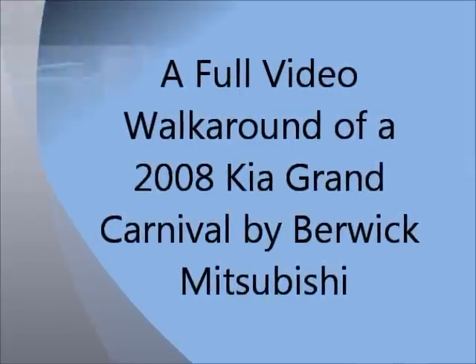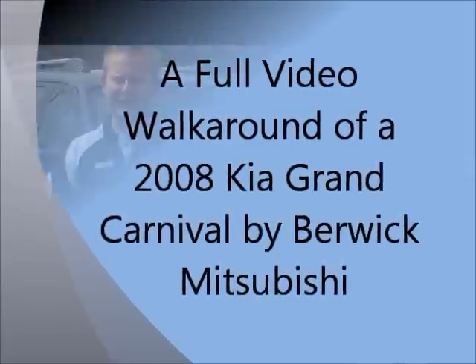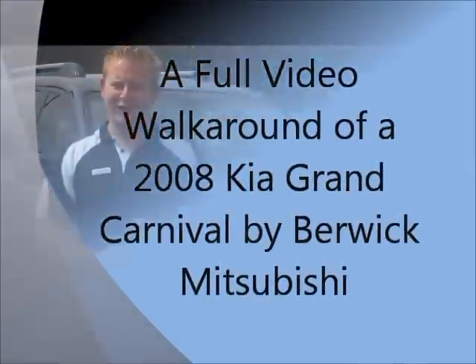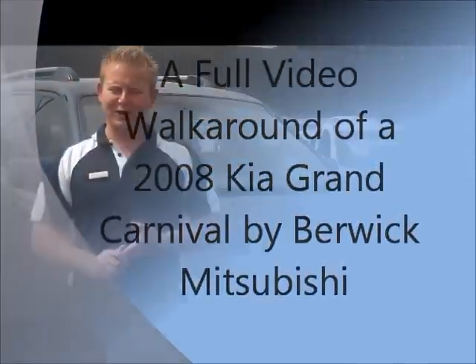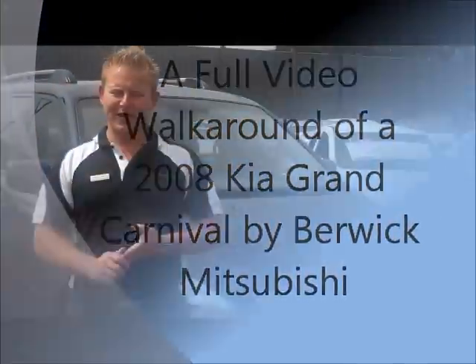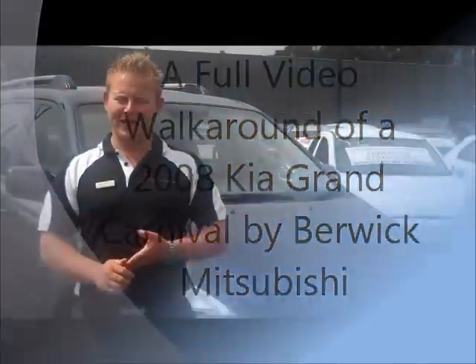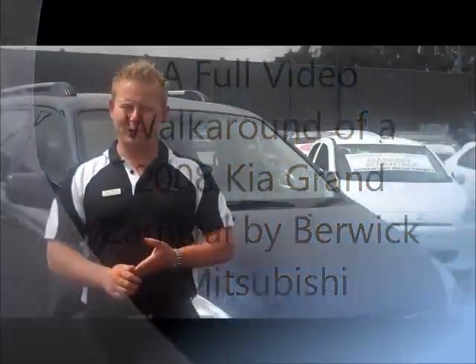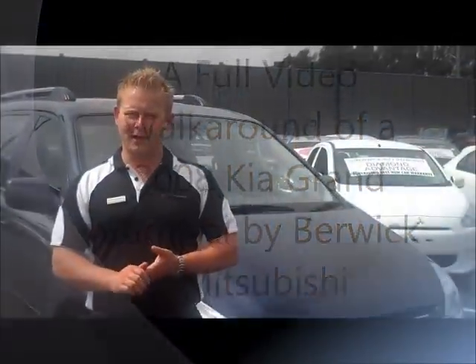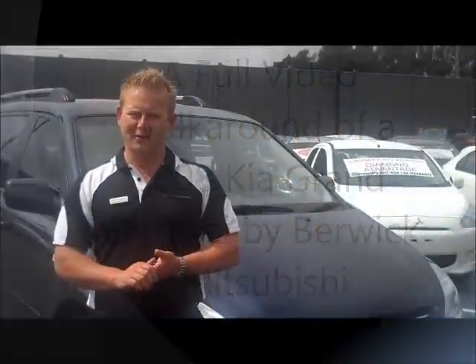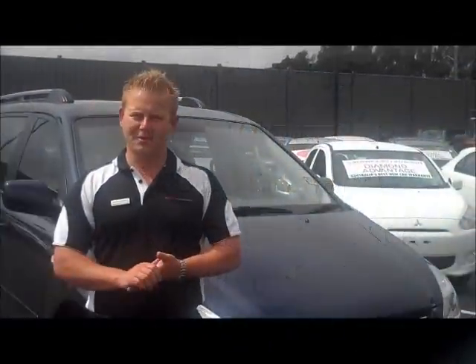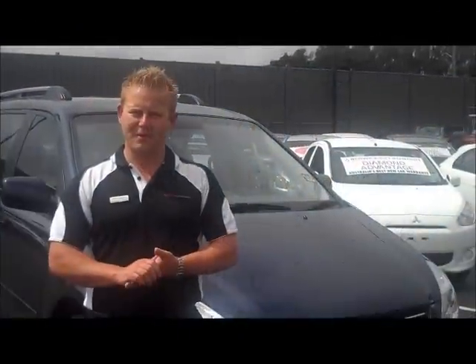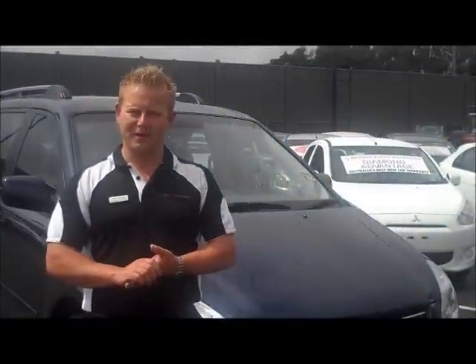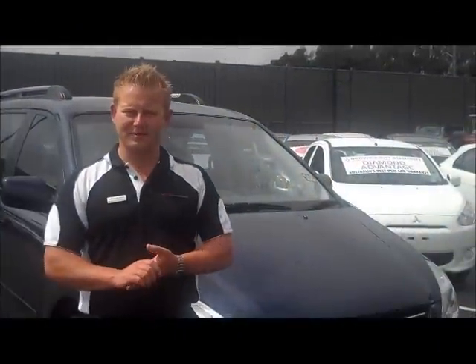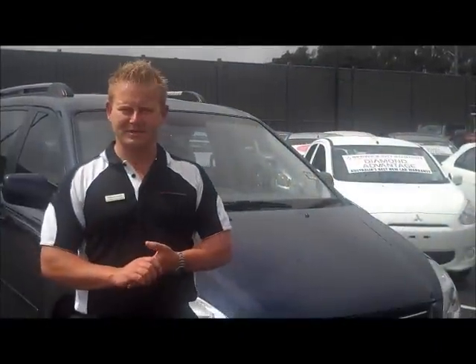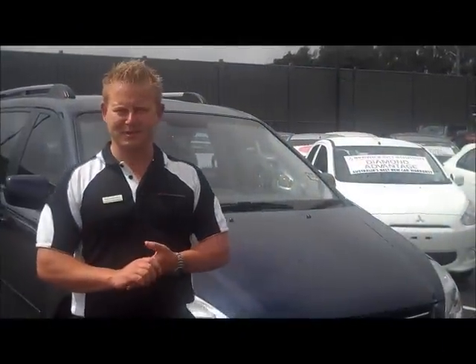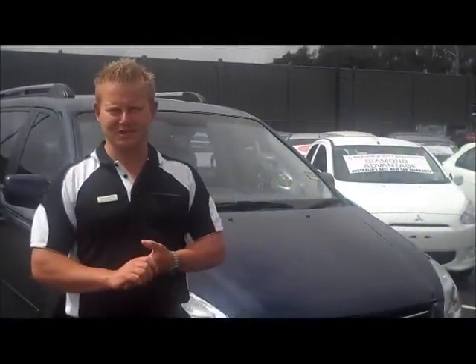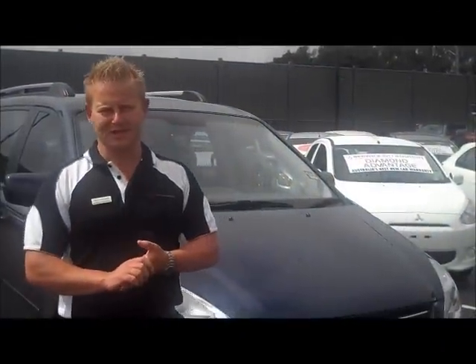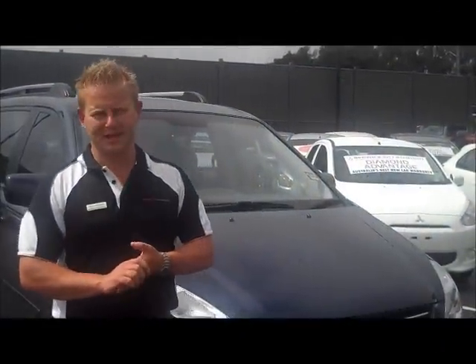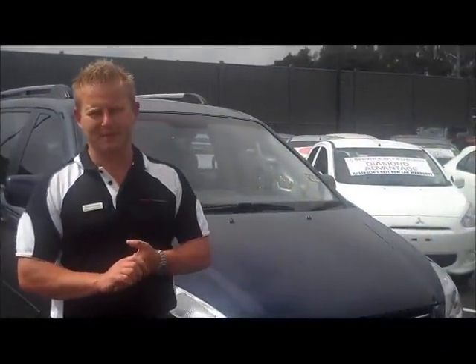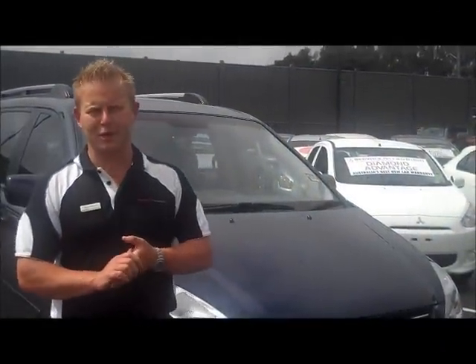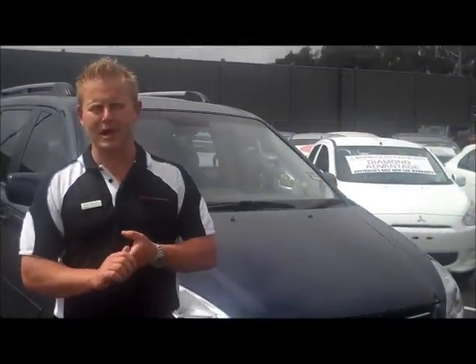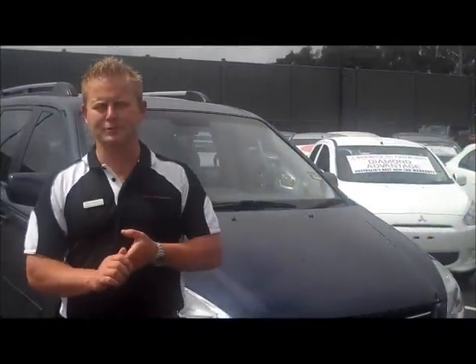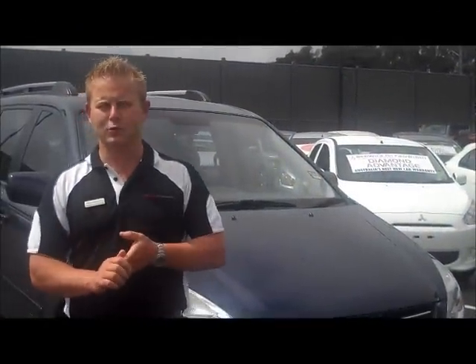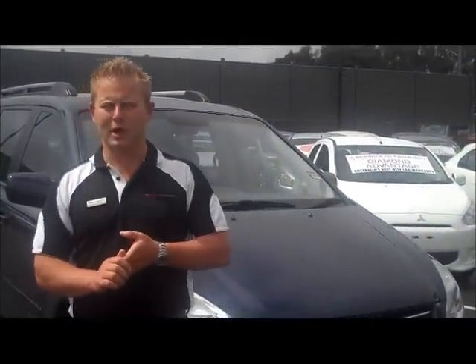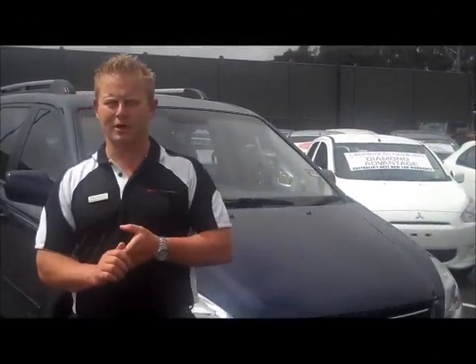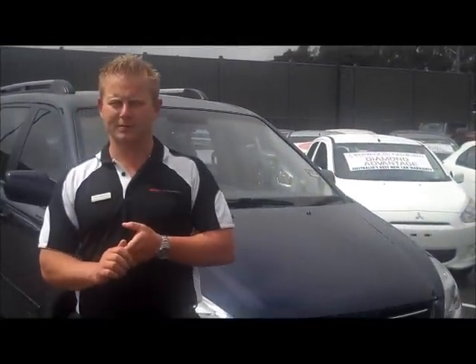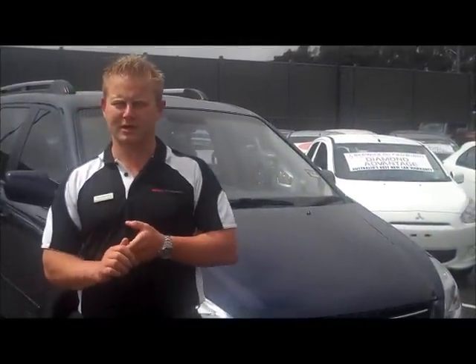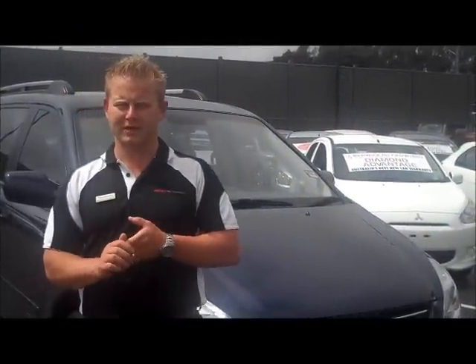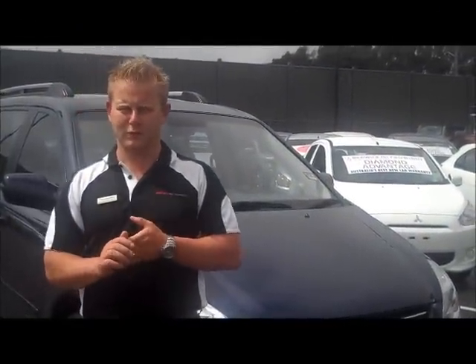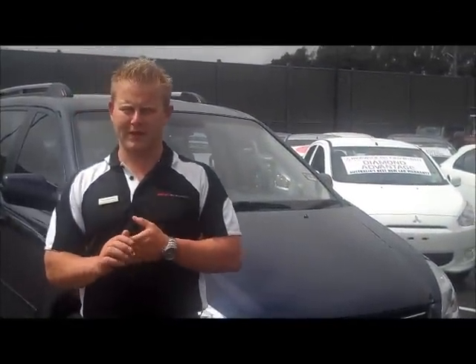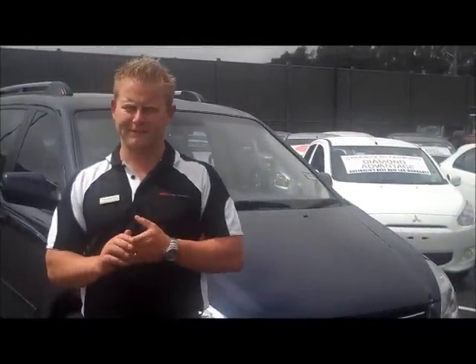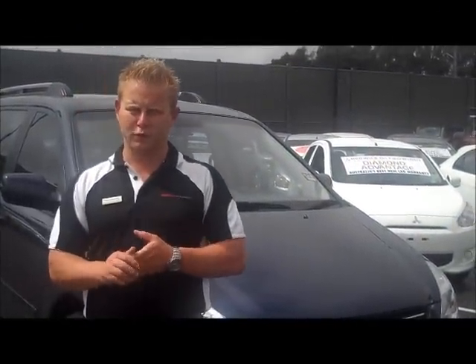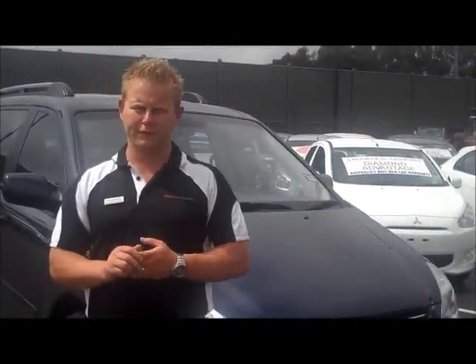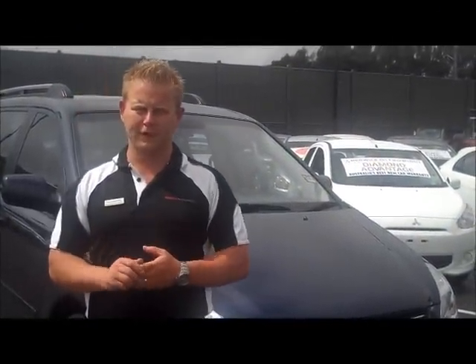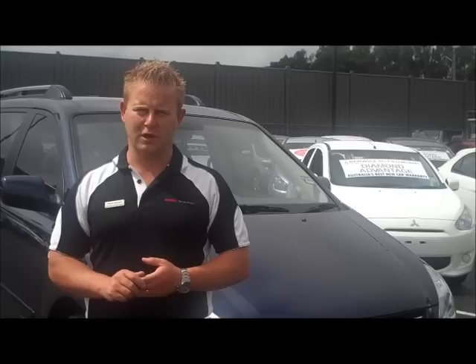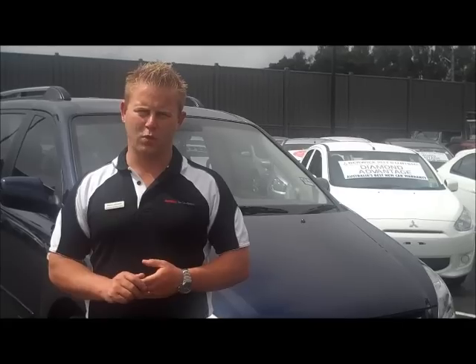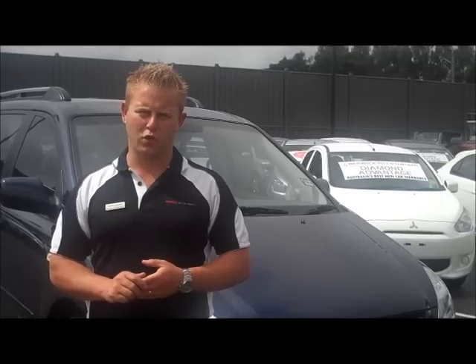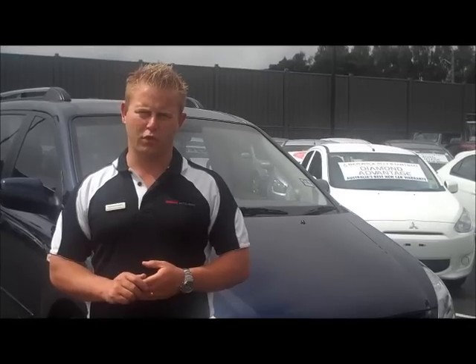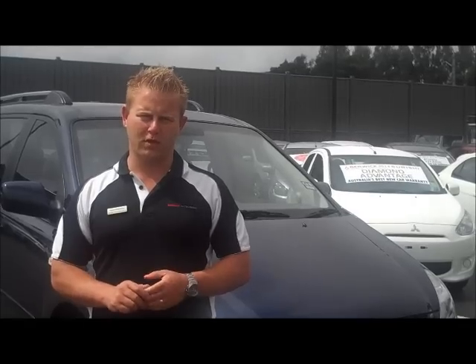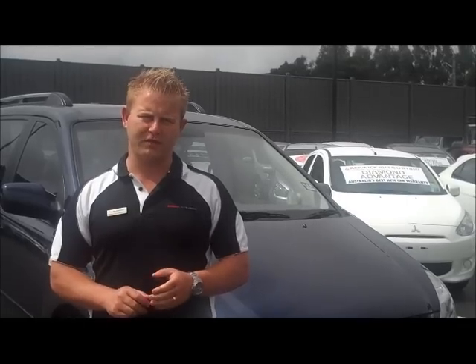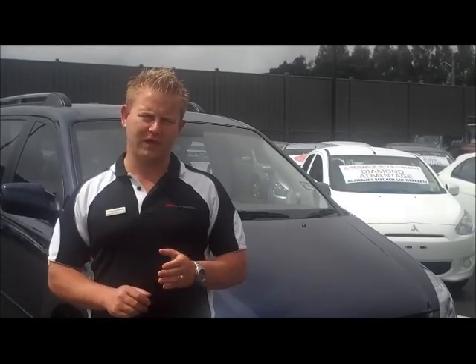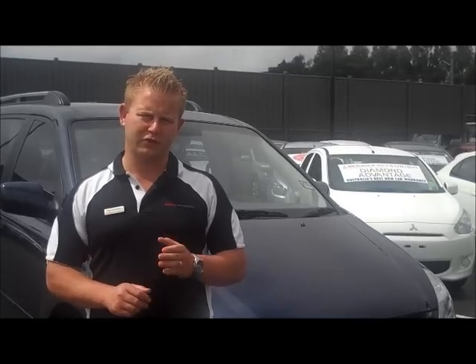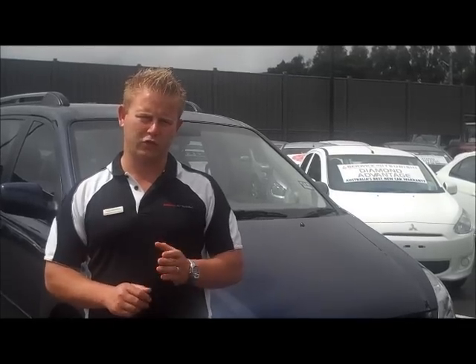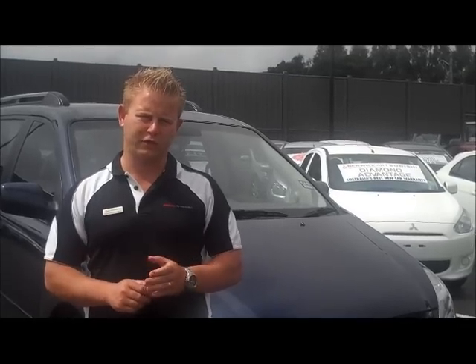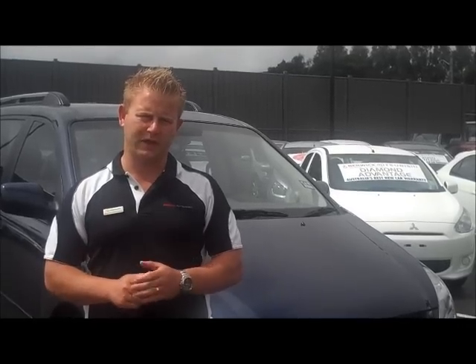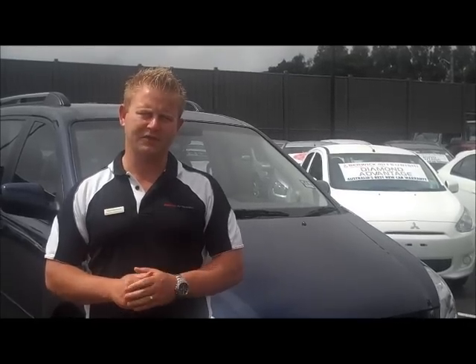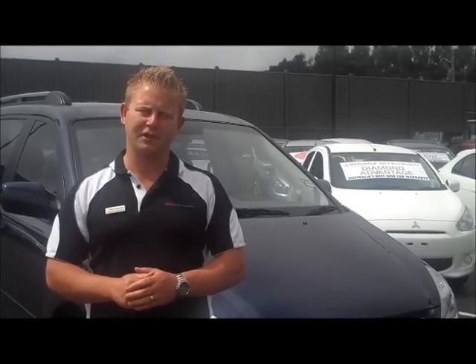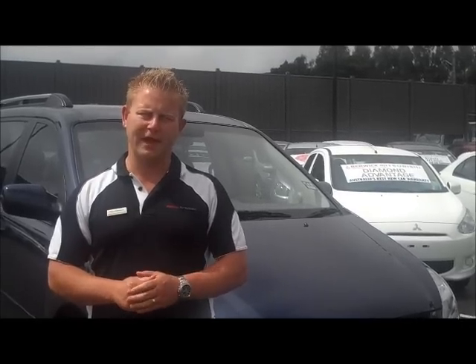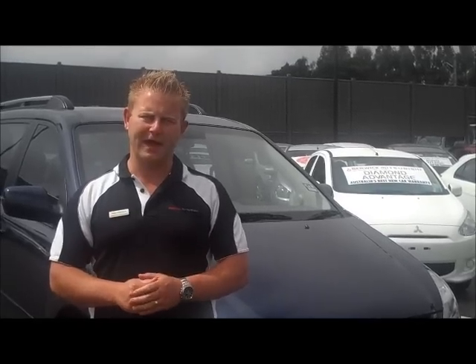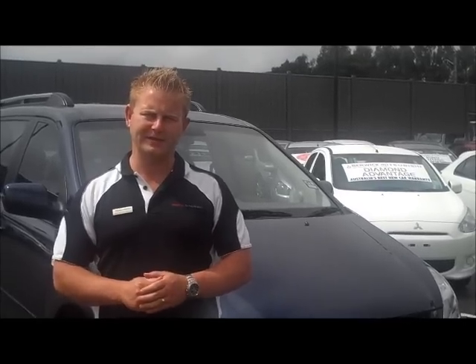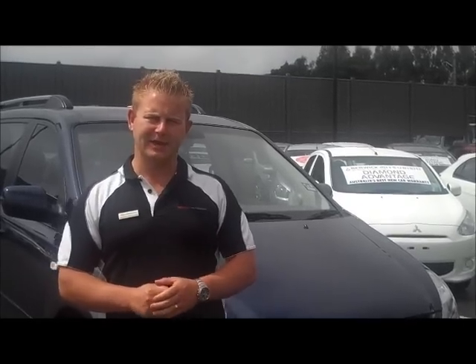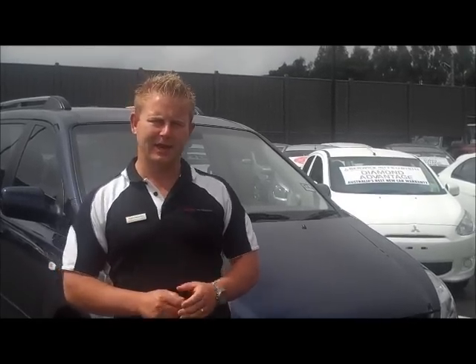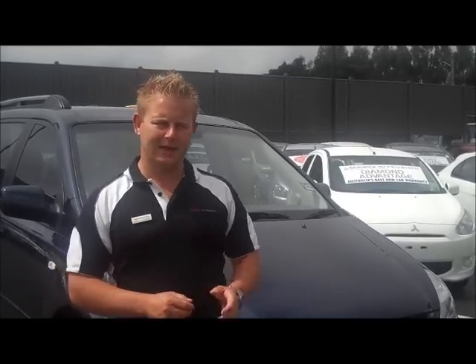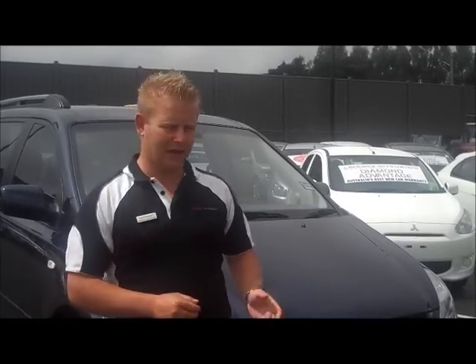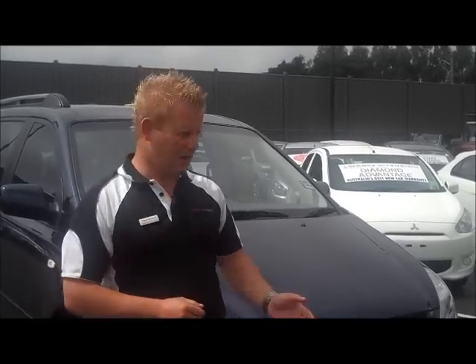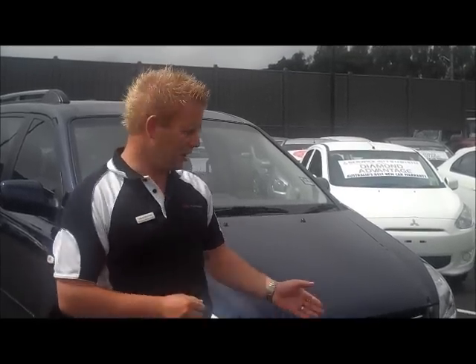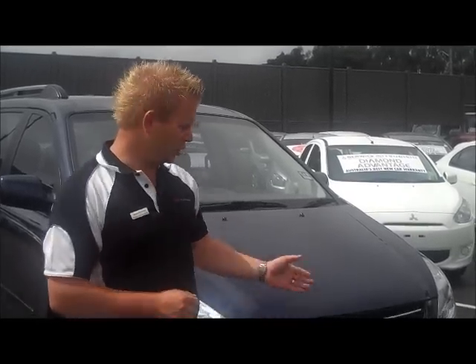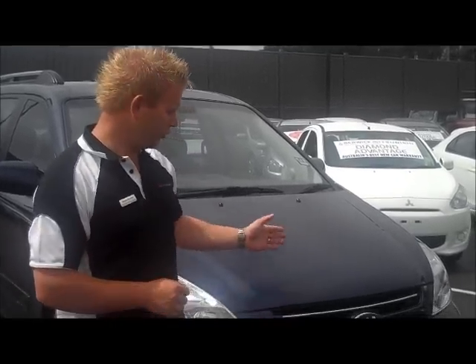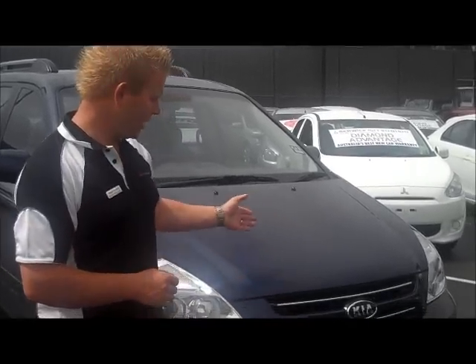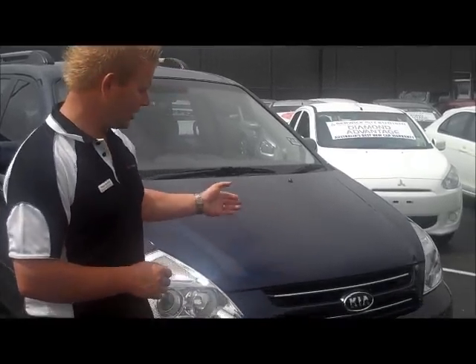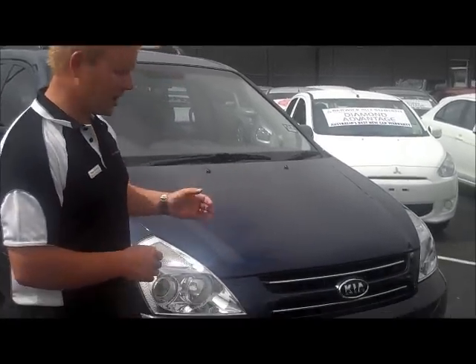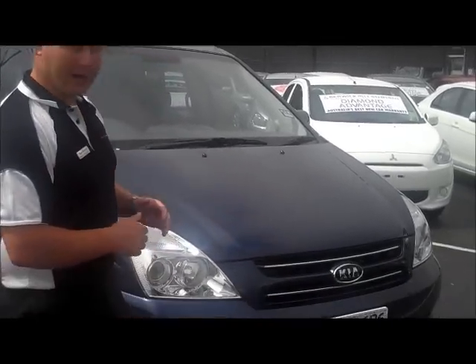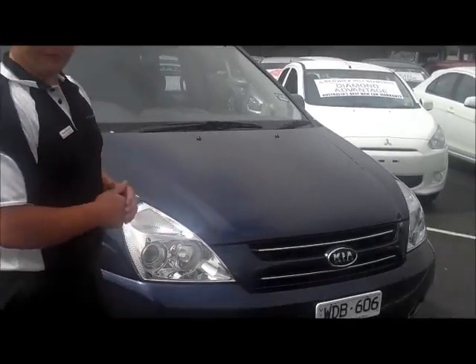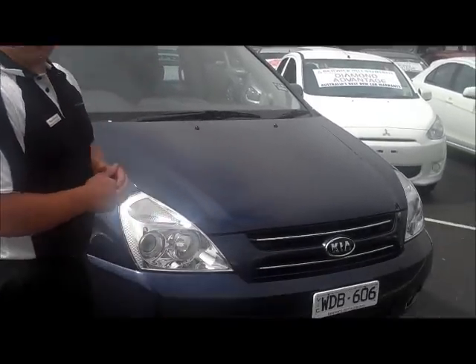Hello and welcome to Berwick Mitsubishi. My name is Wayne and I'm going to give you a full video walk around of our 2008 Kia Grand Carnival.